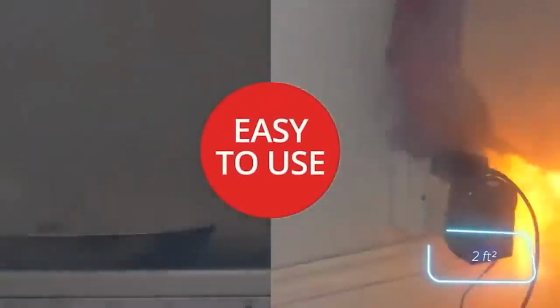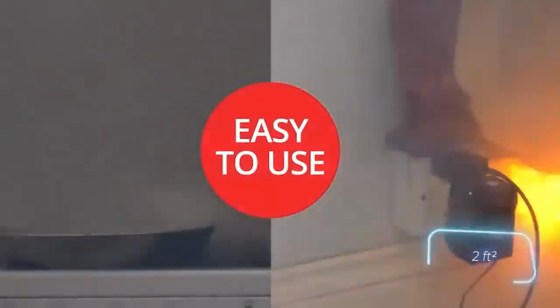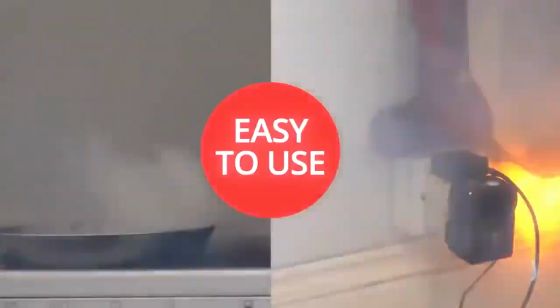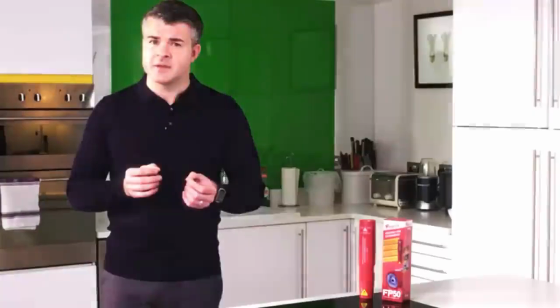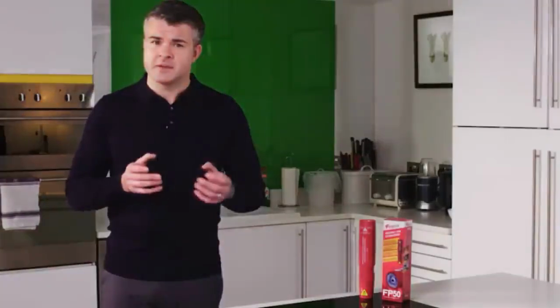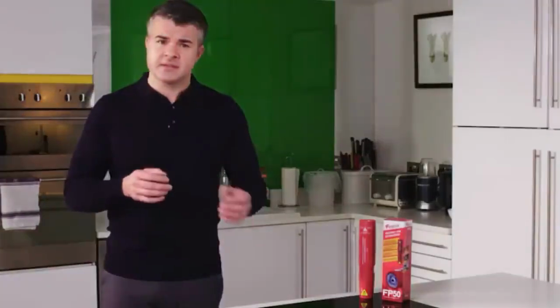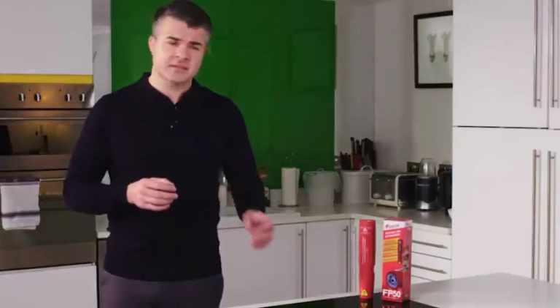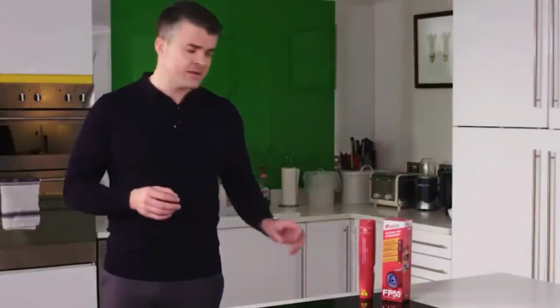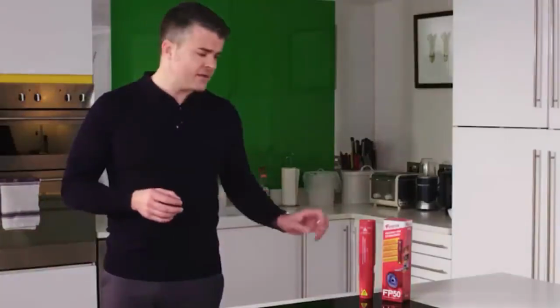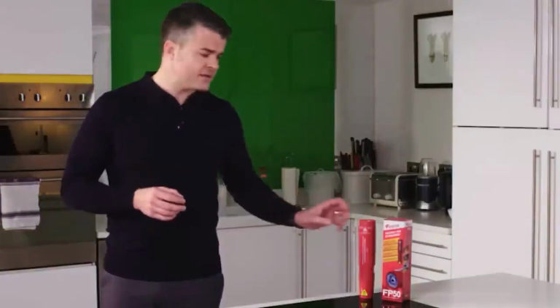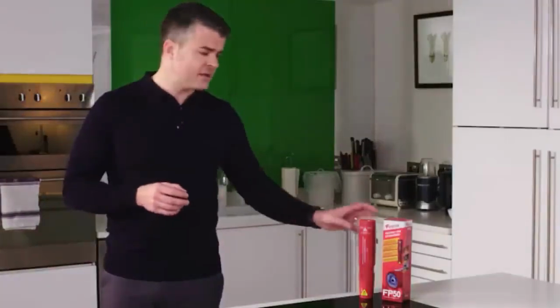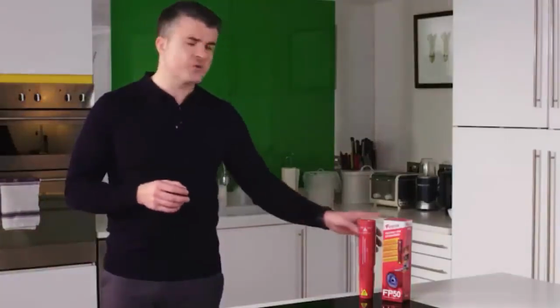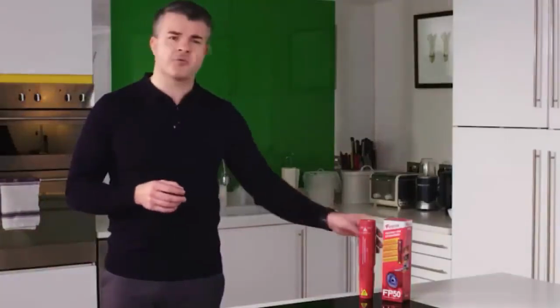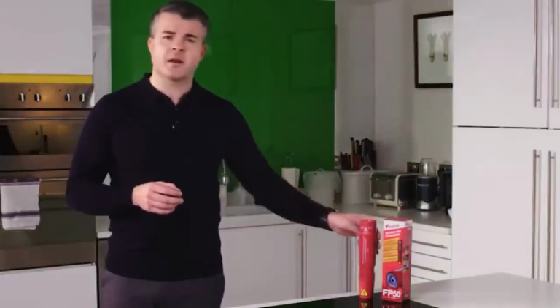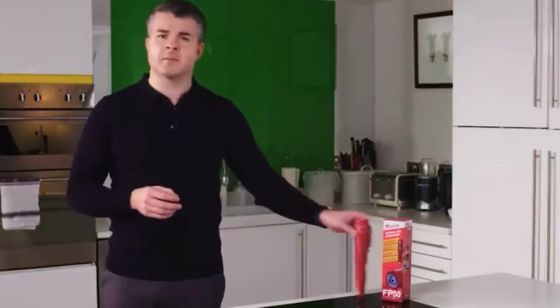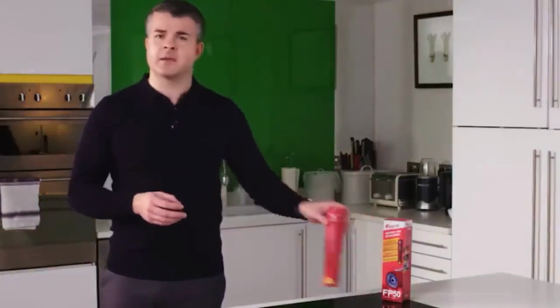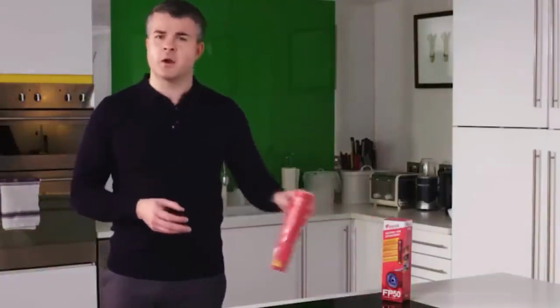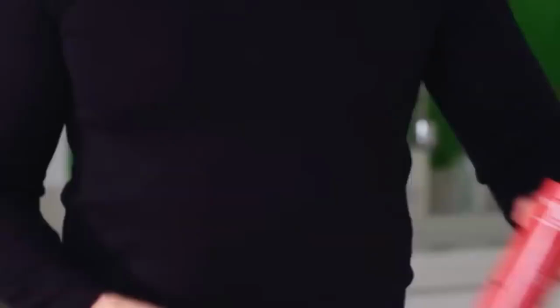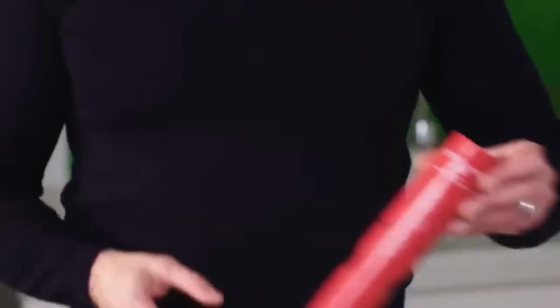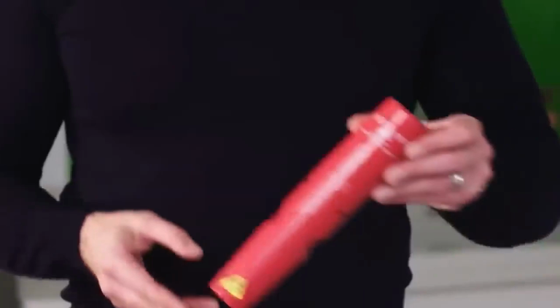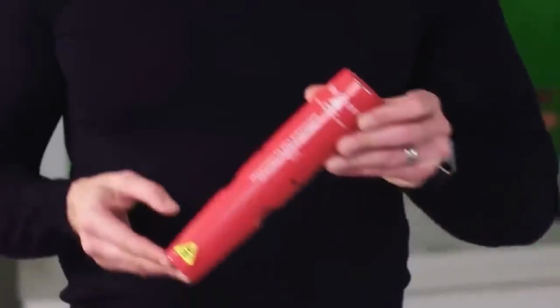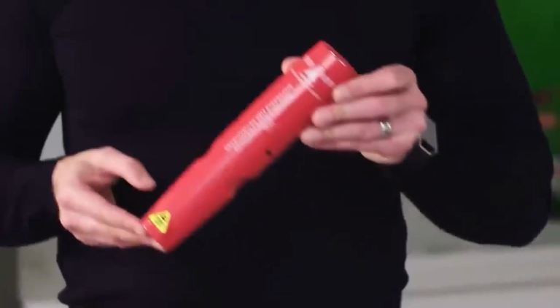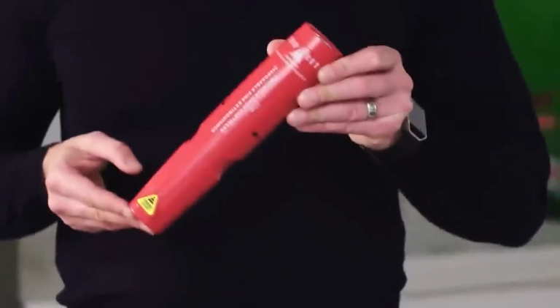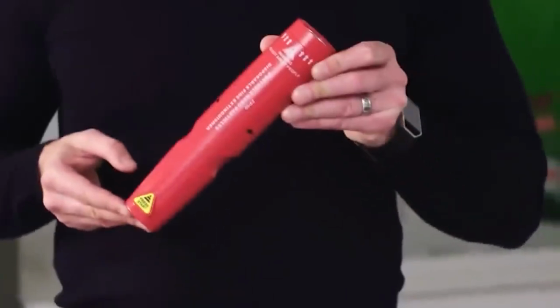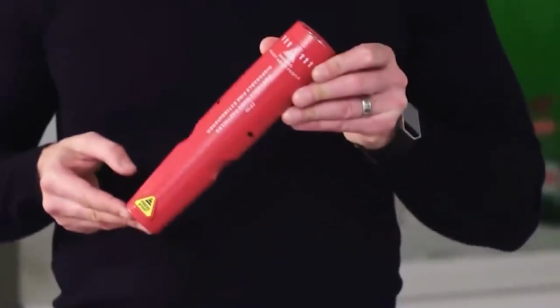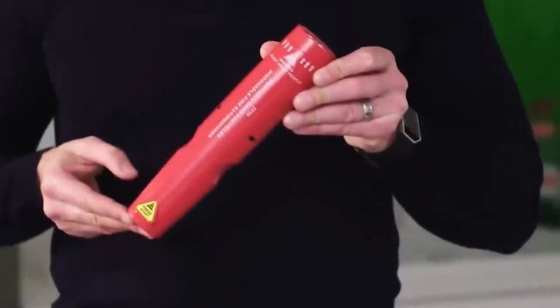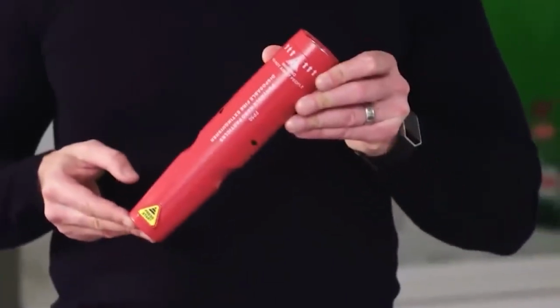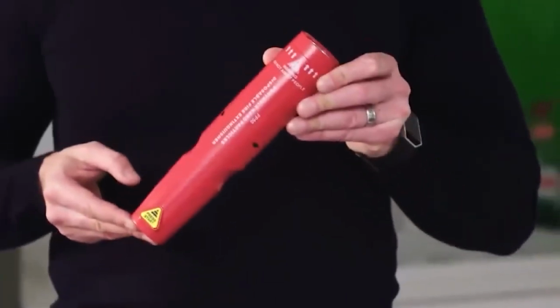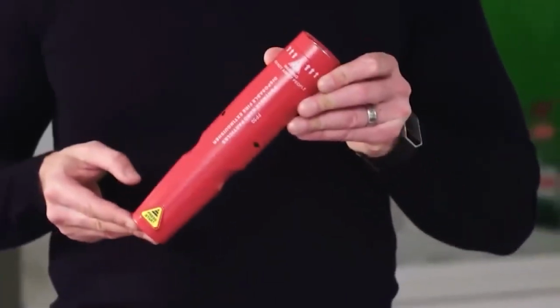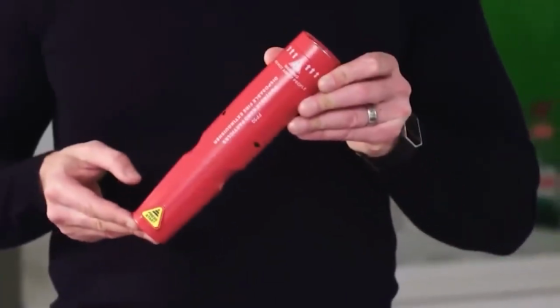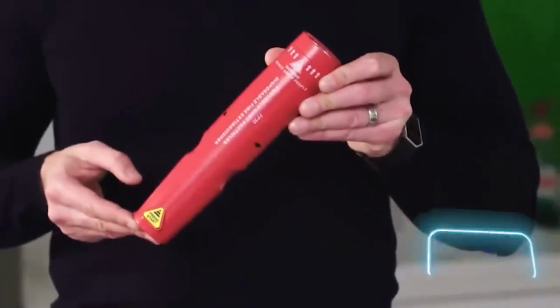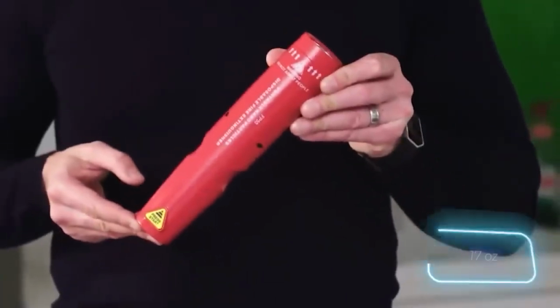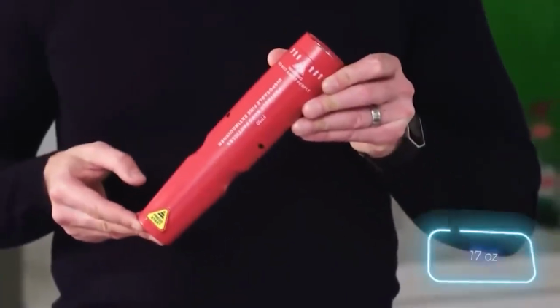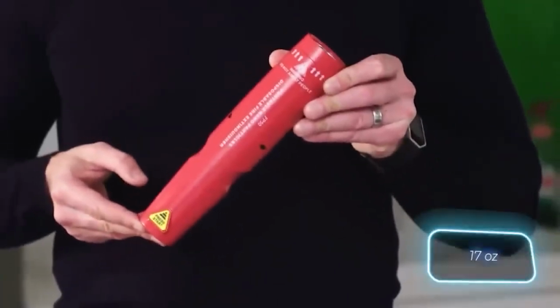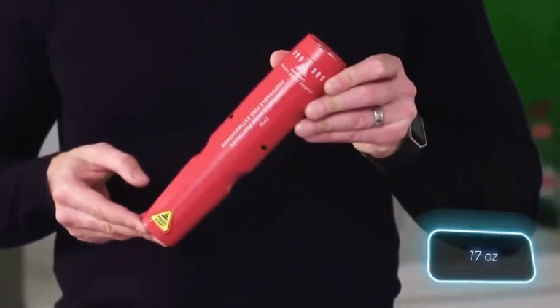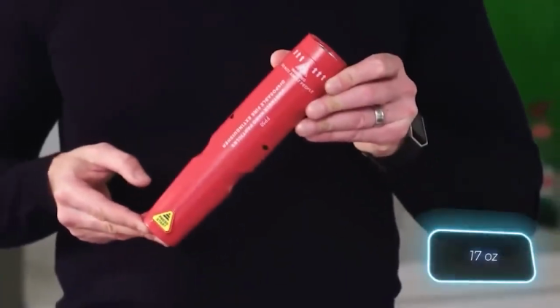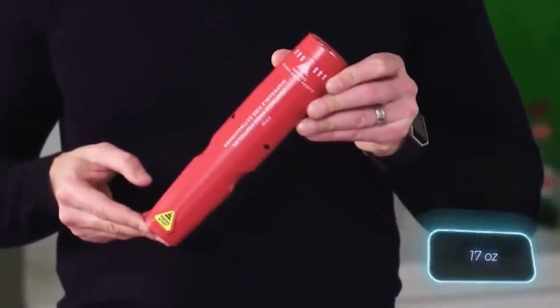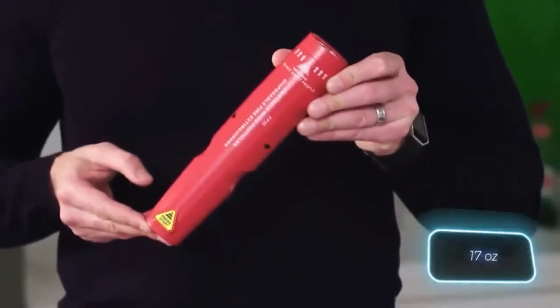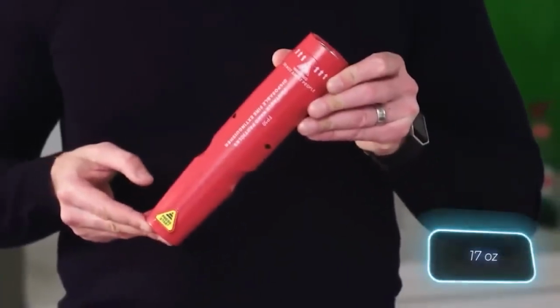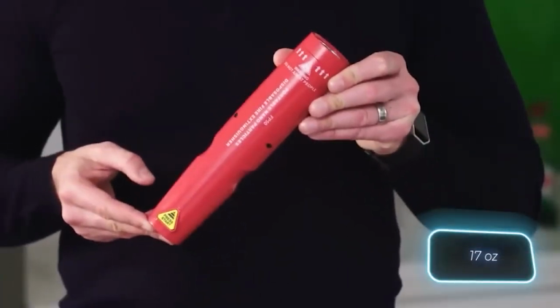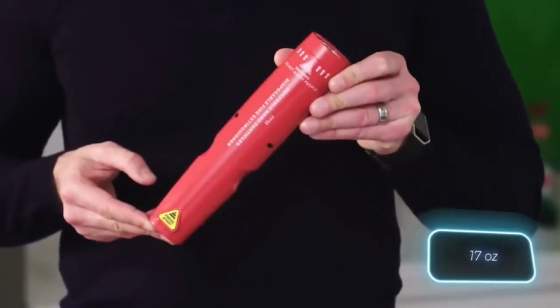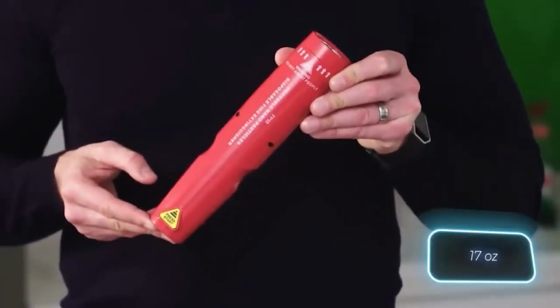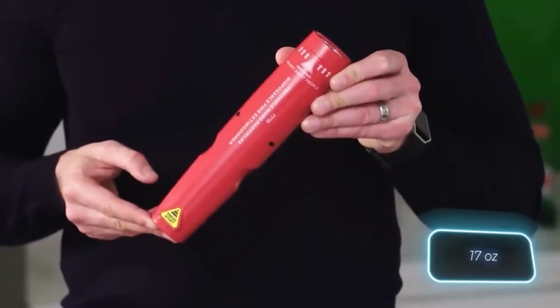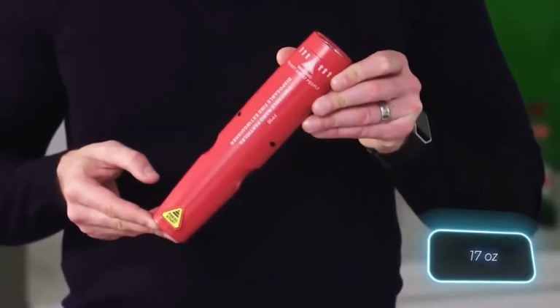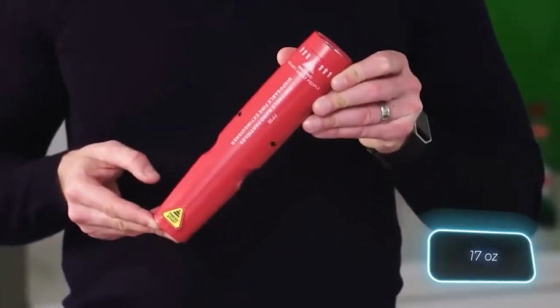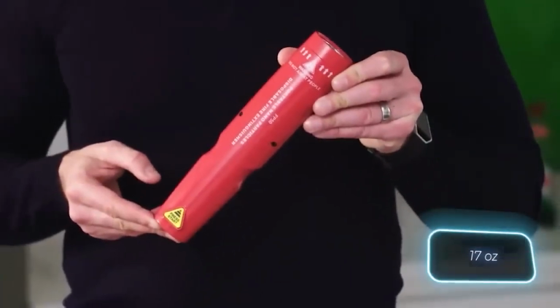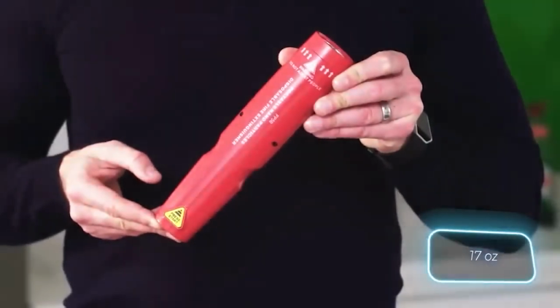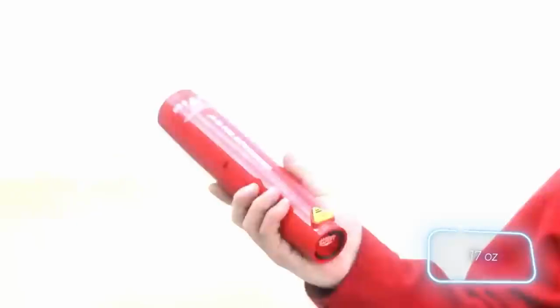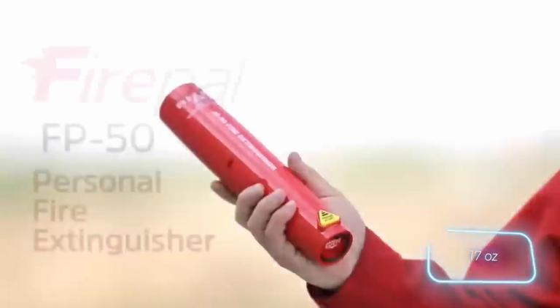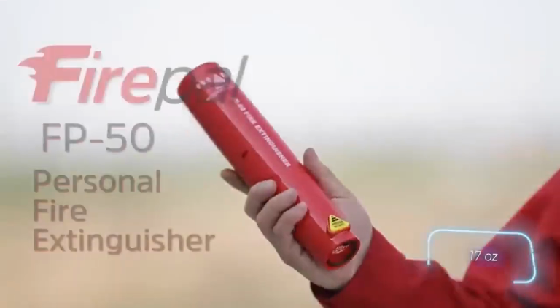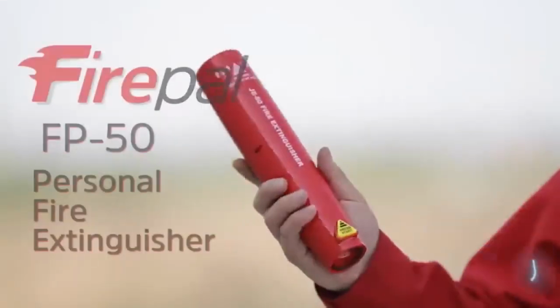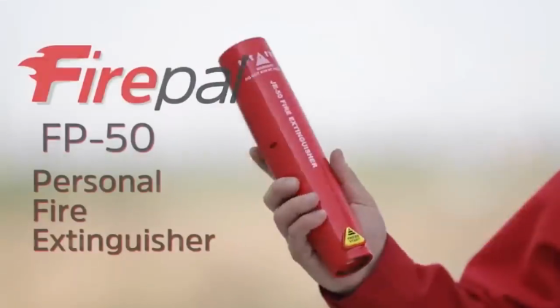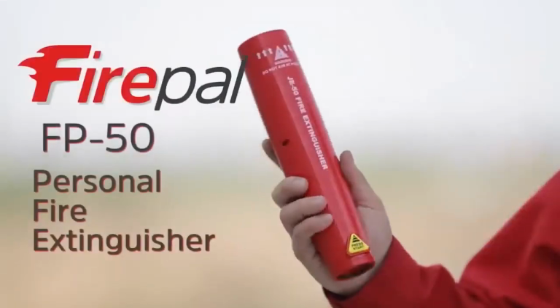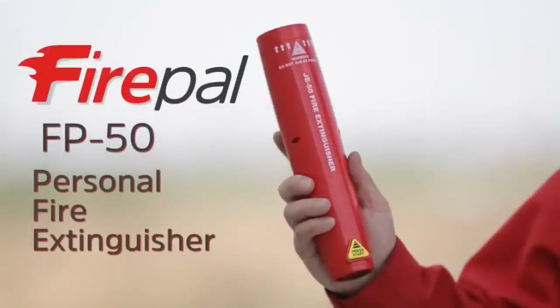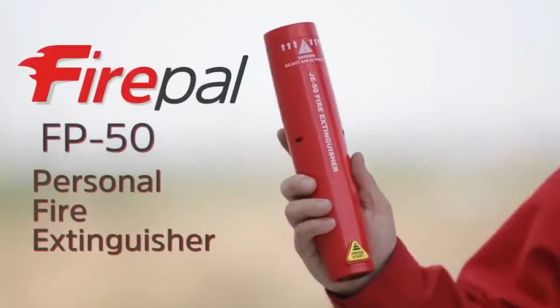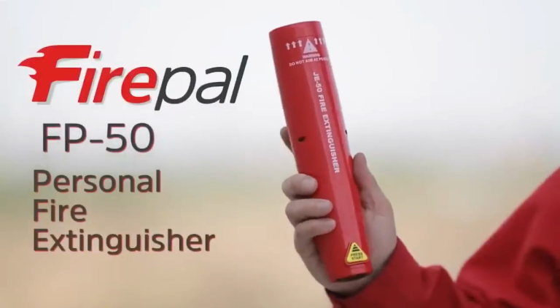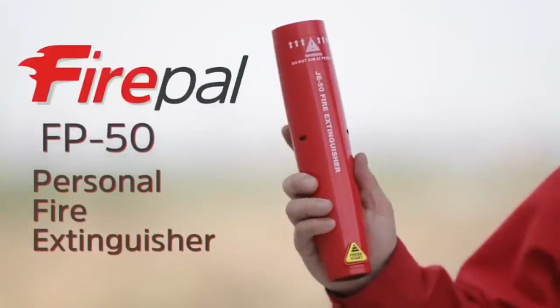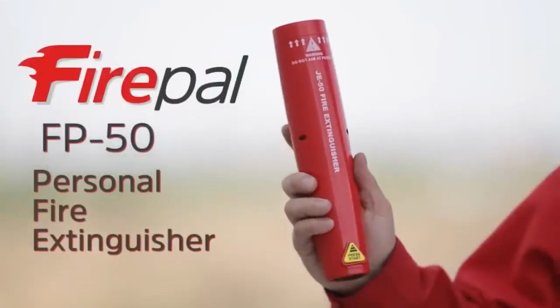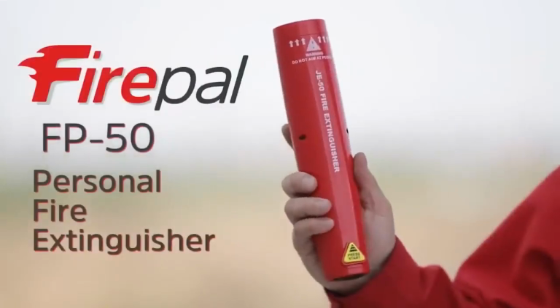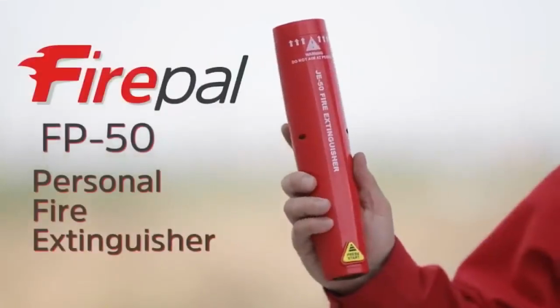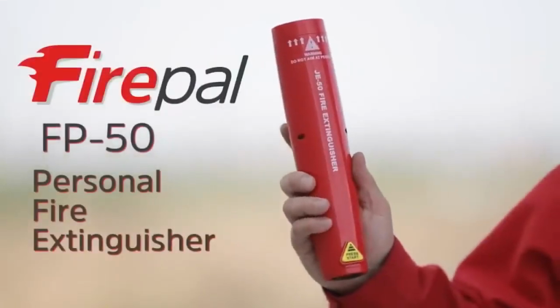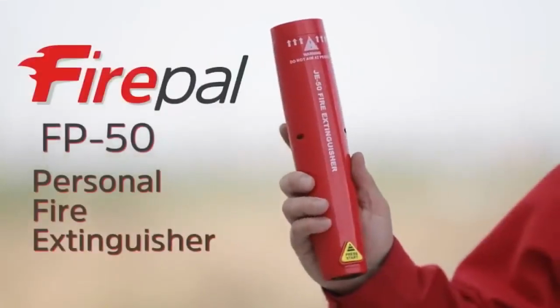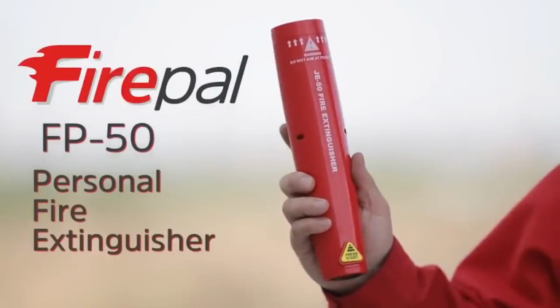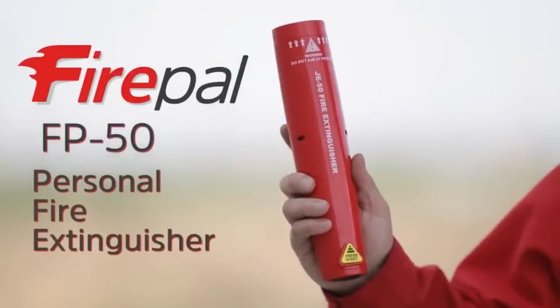This version runs for about 12 seconds and weighs only 480 grams. Do you think it's a good investment at $15?